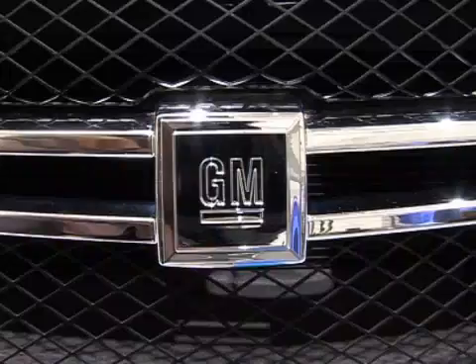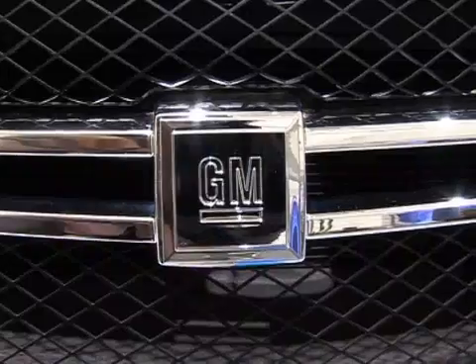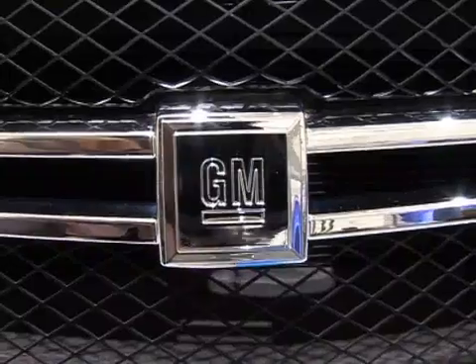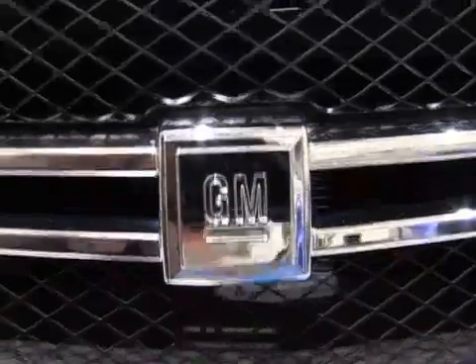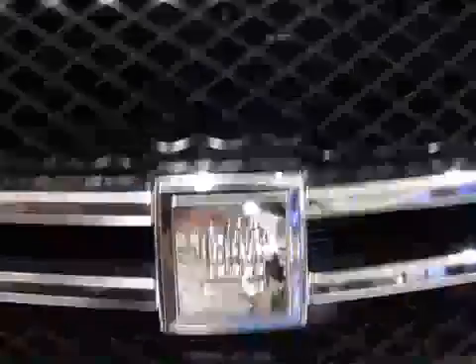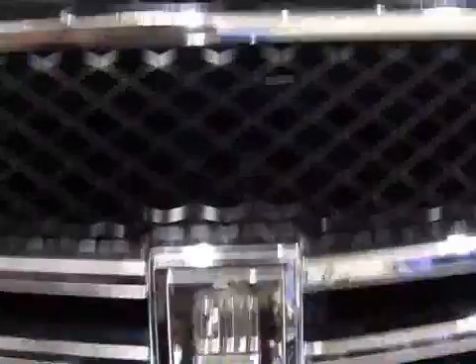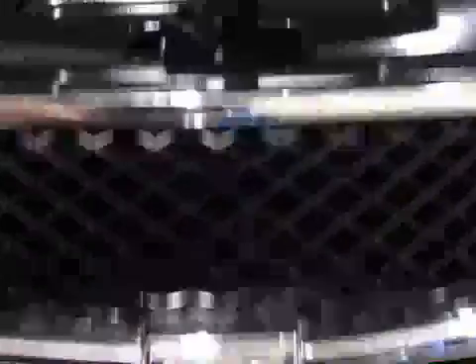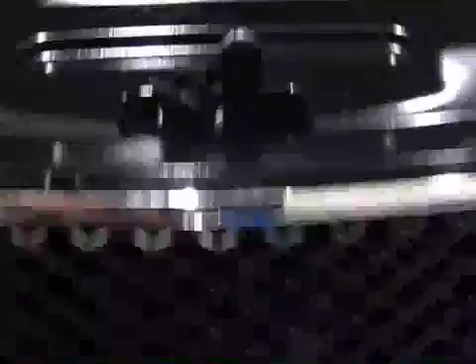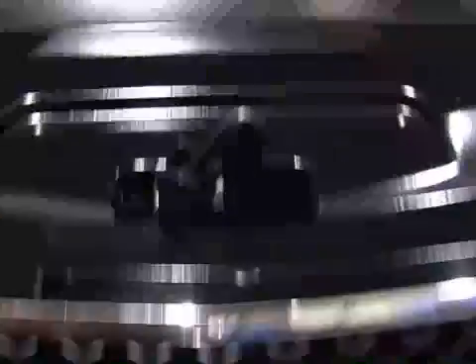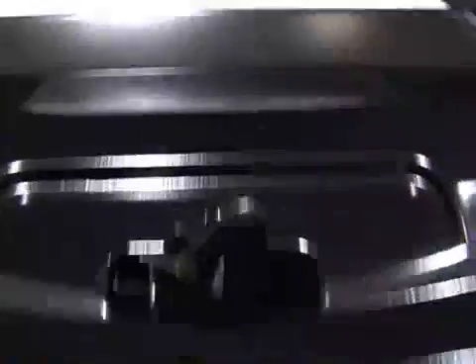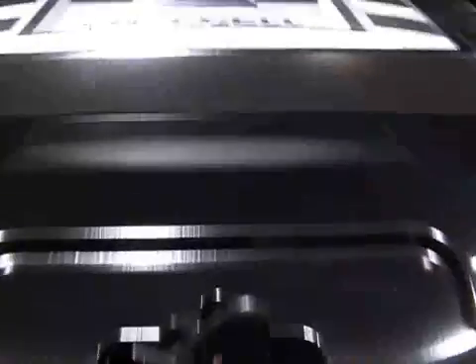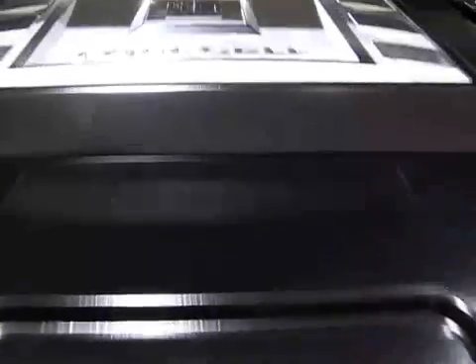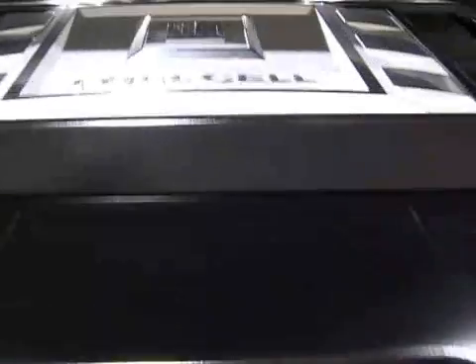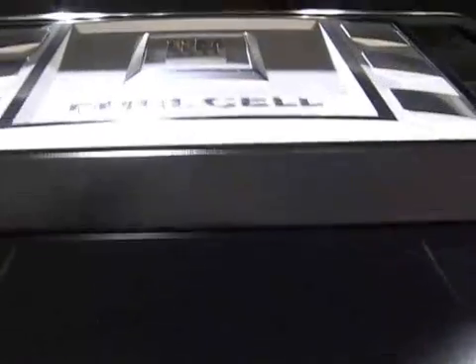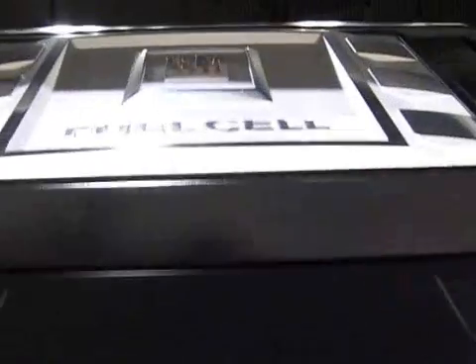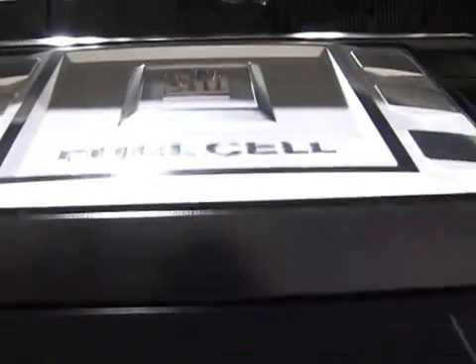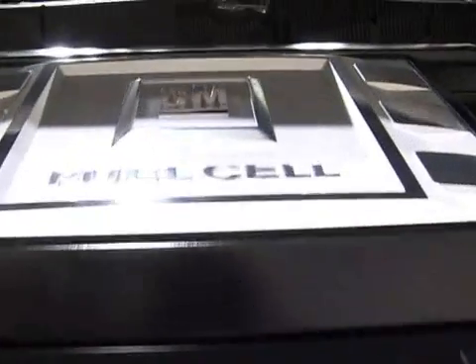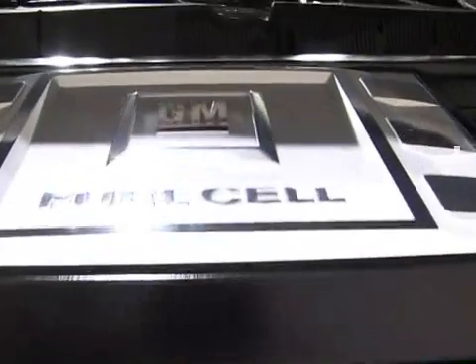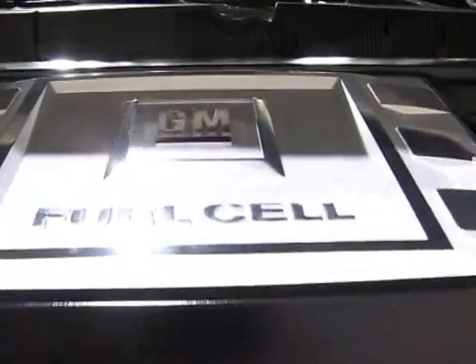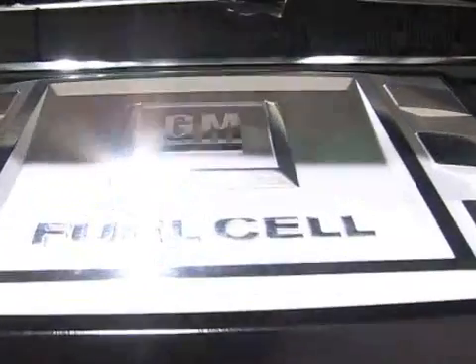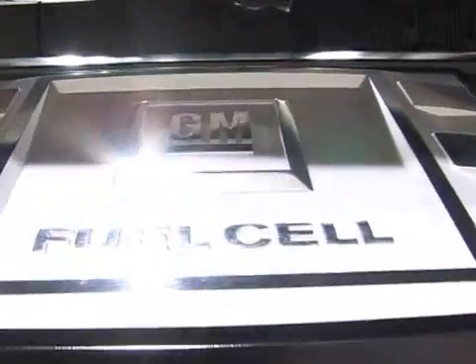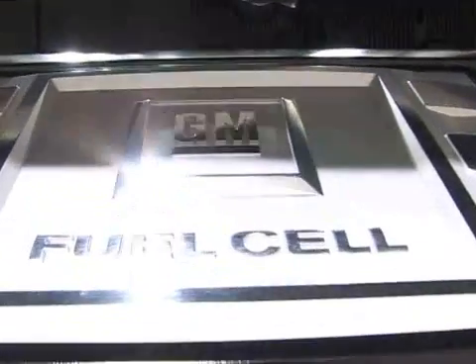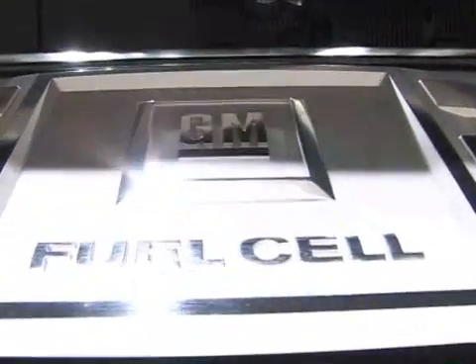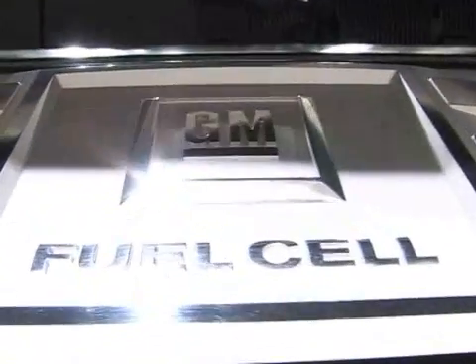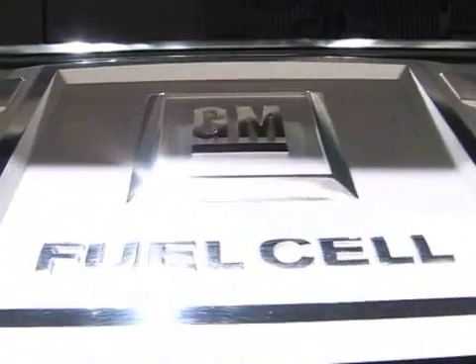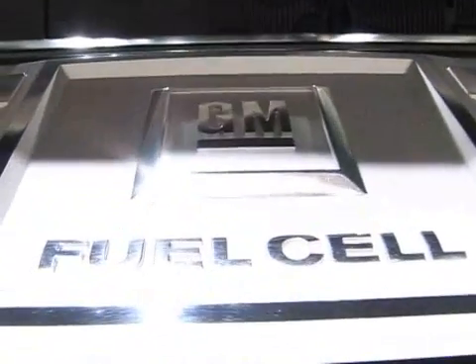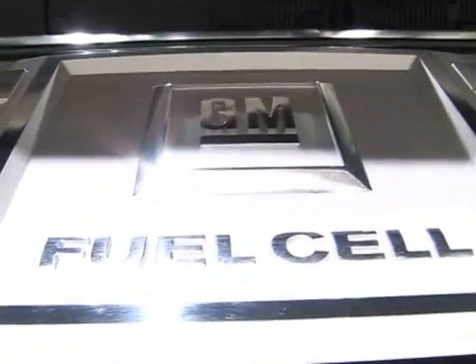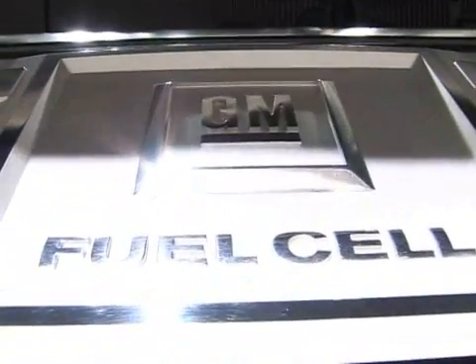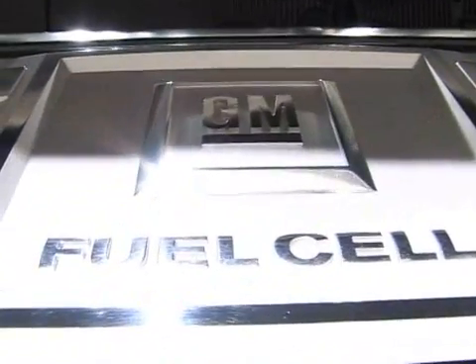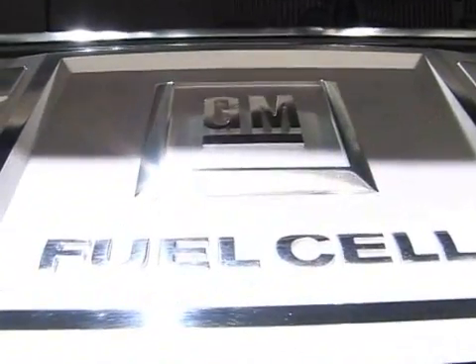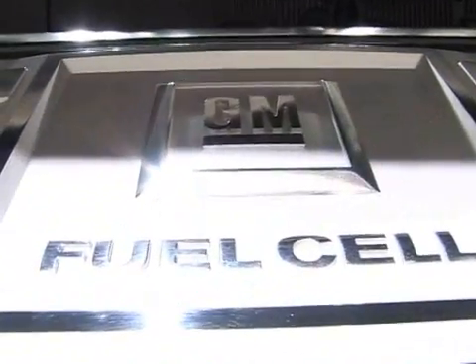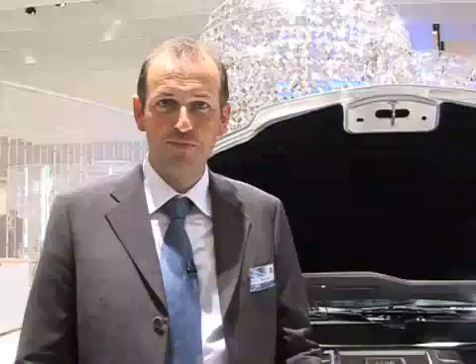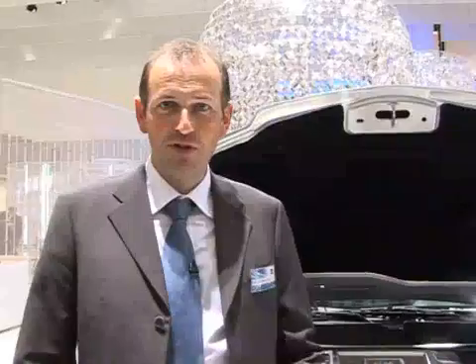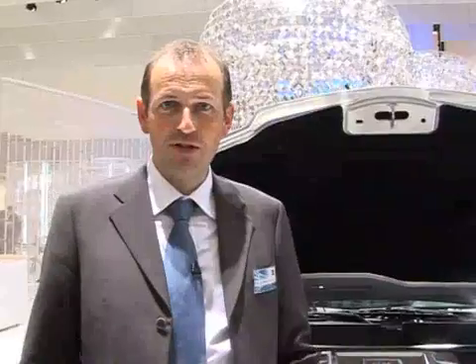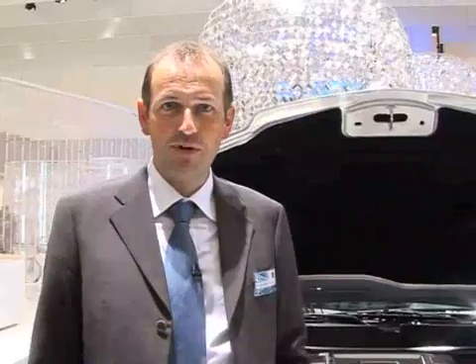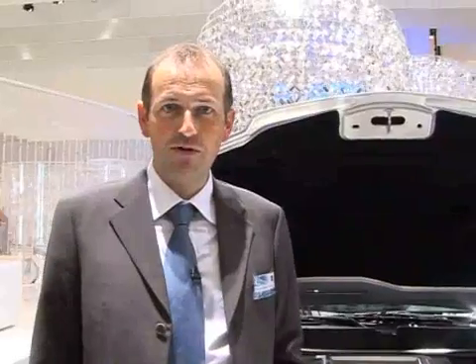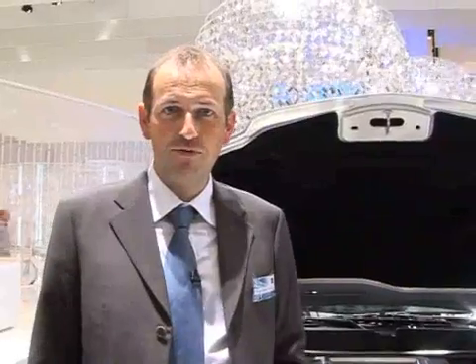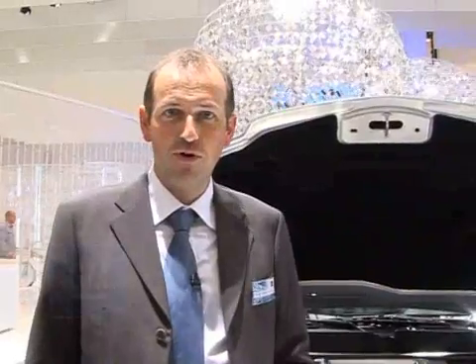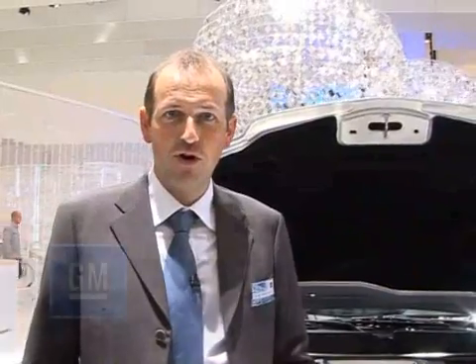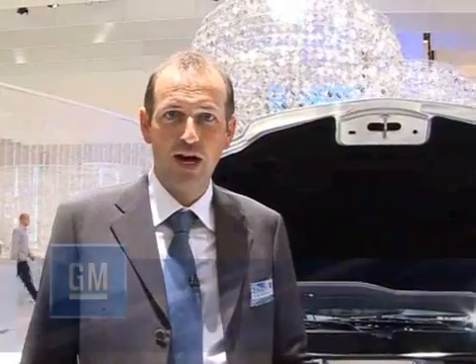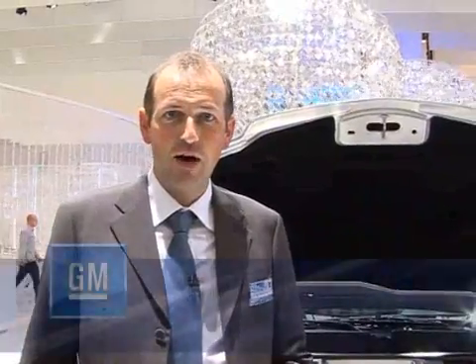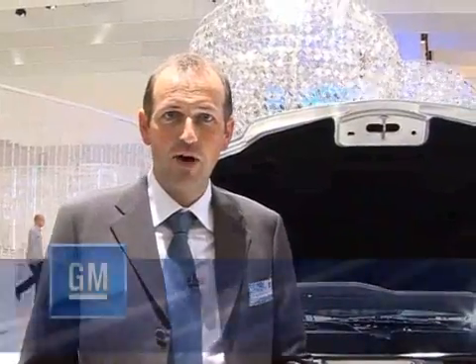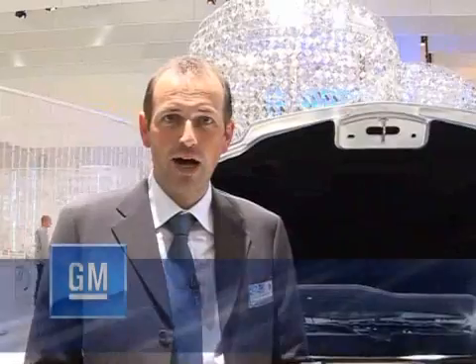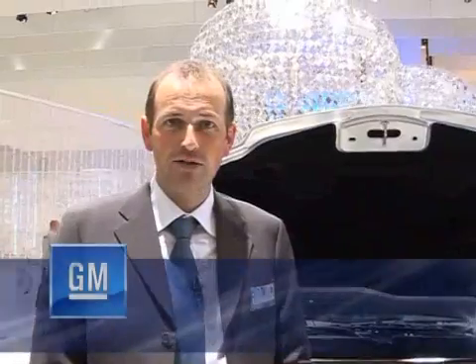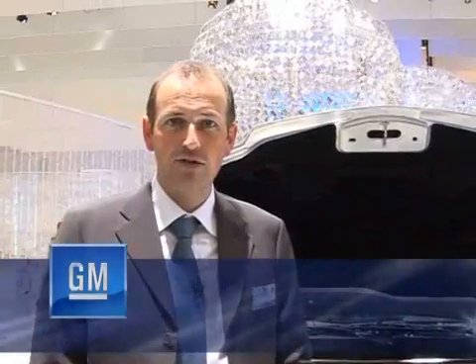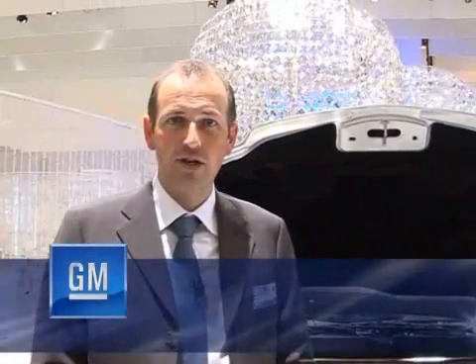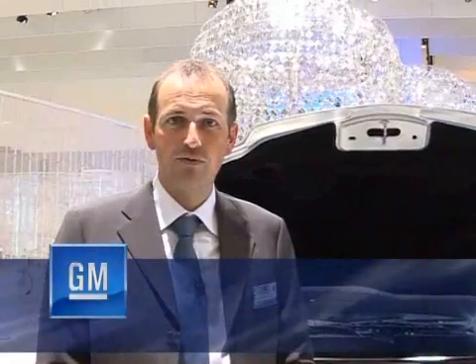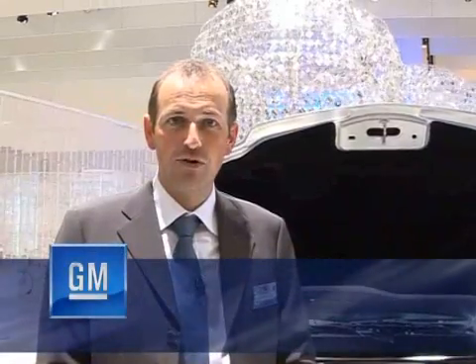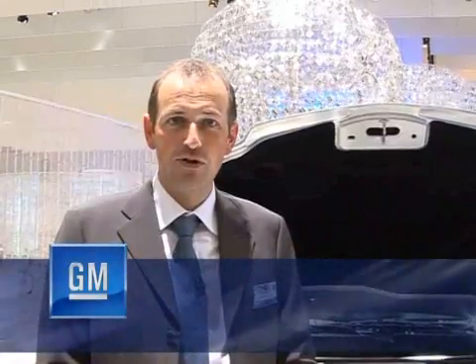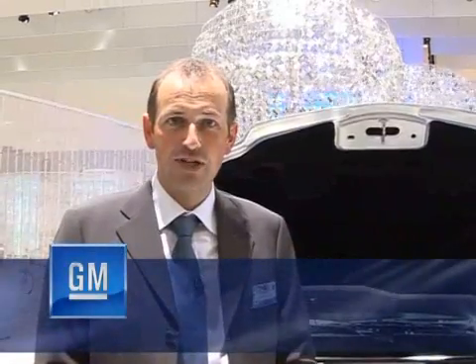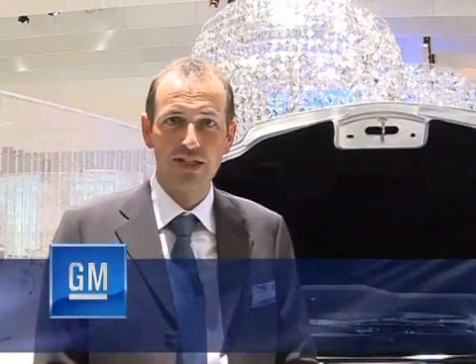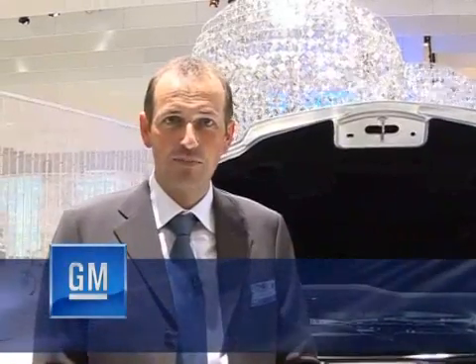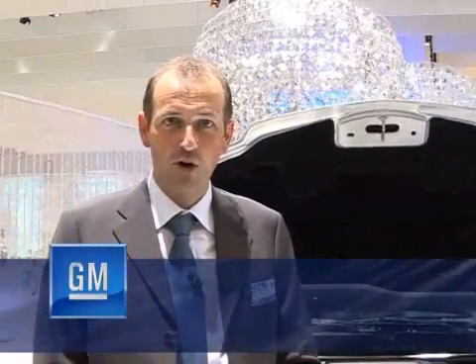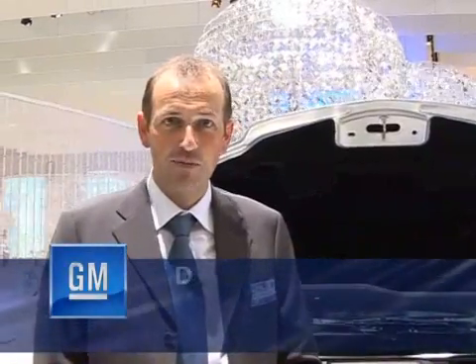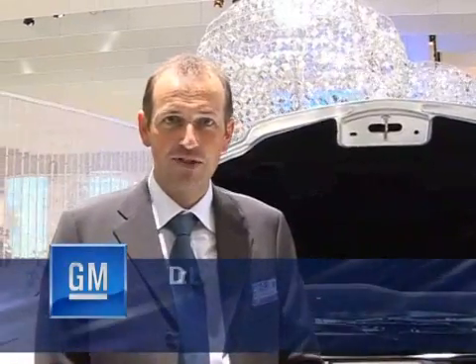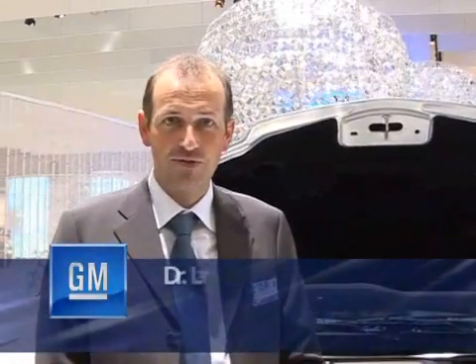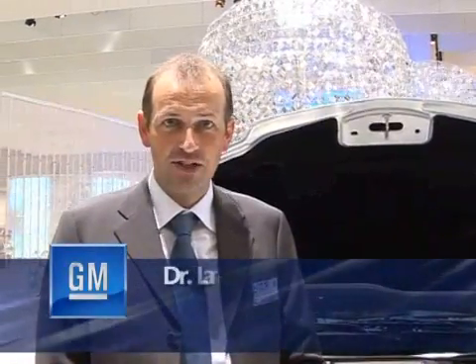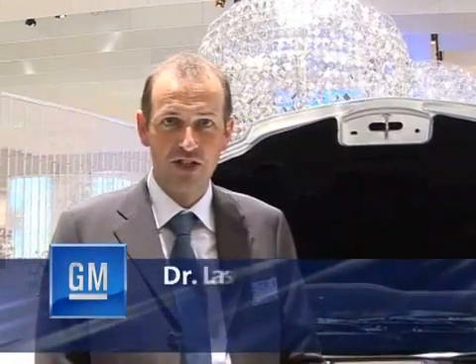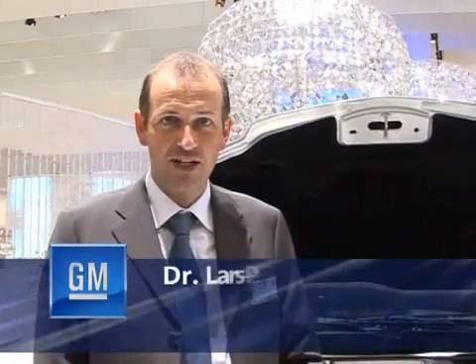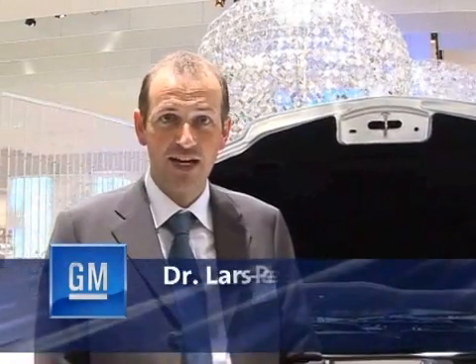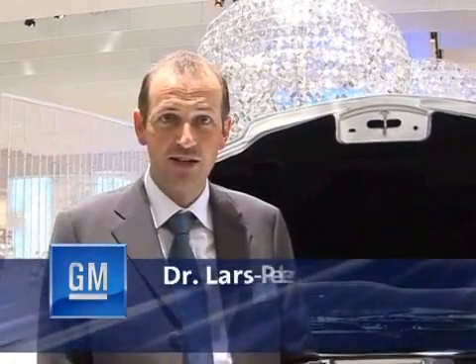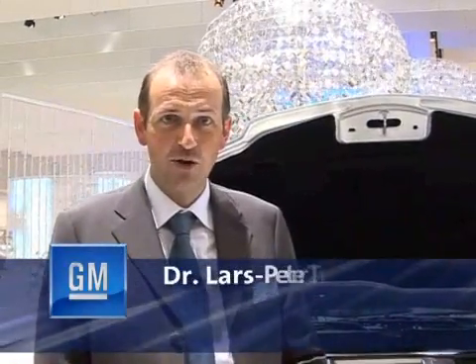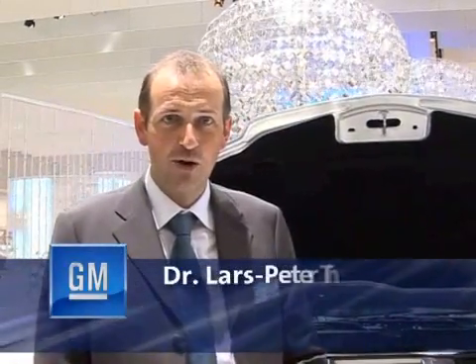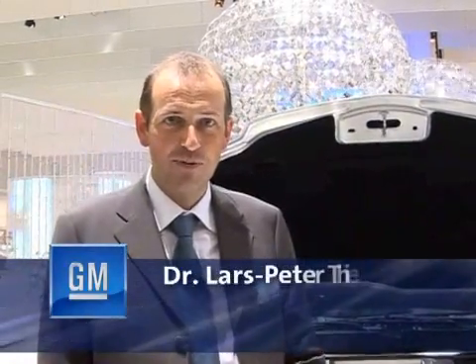My name is Lars-Peter Thiesen. I'm working for General Motors Europe and I'm responsible for our hydrogen and fuel cell deployment strategy in Europe.